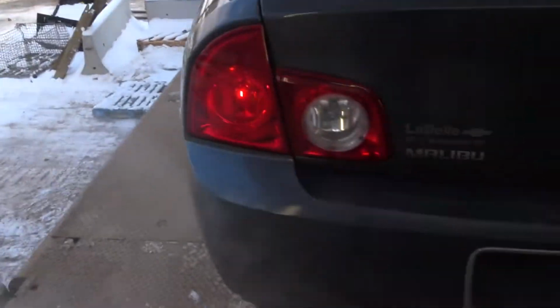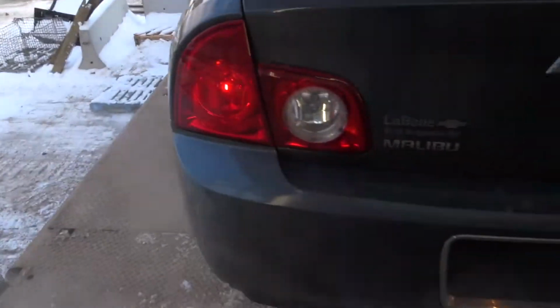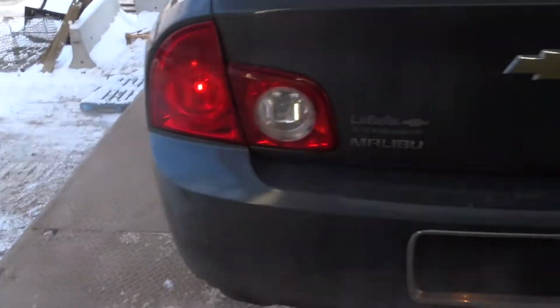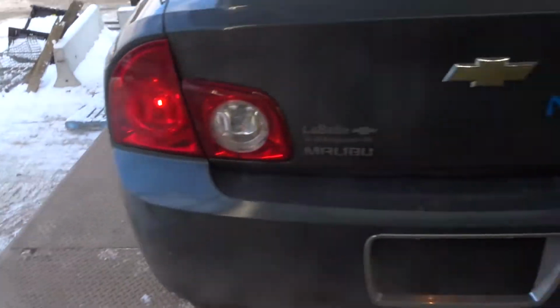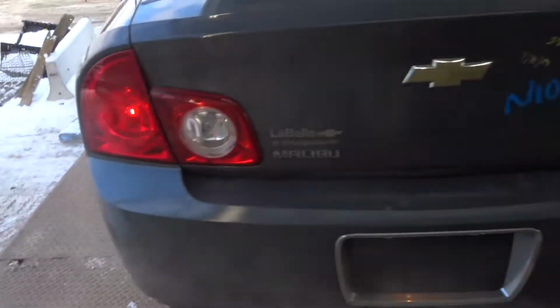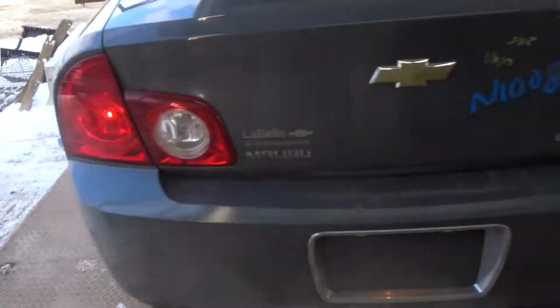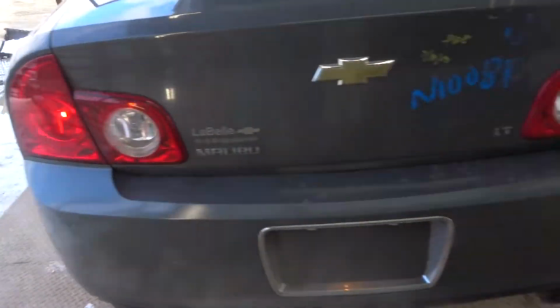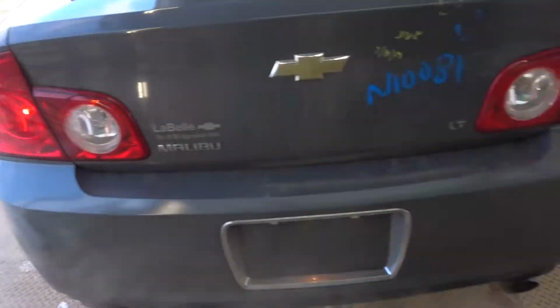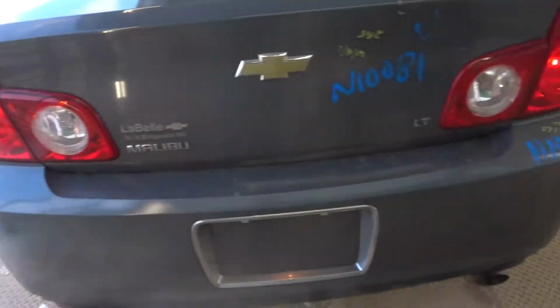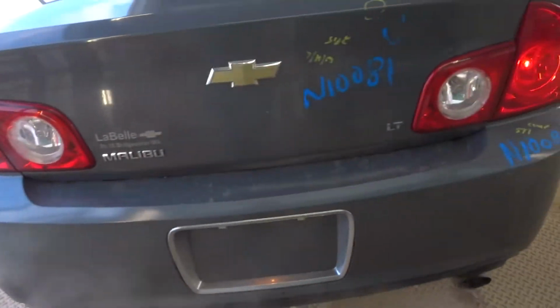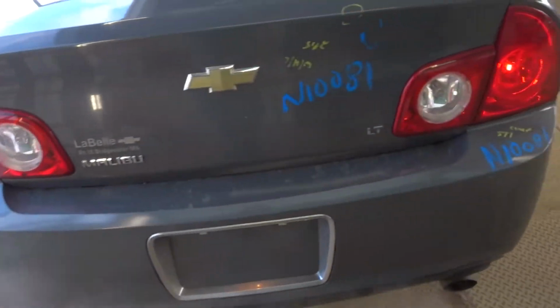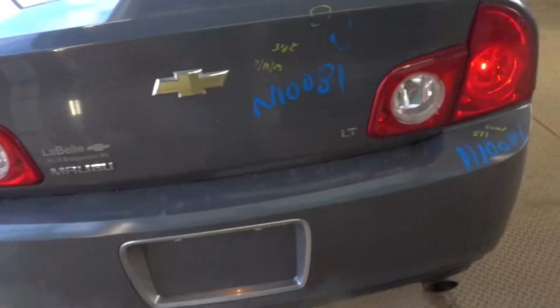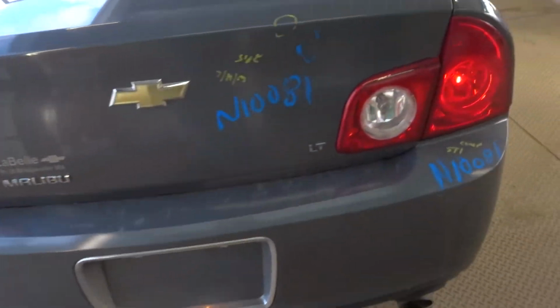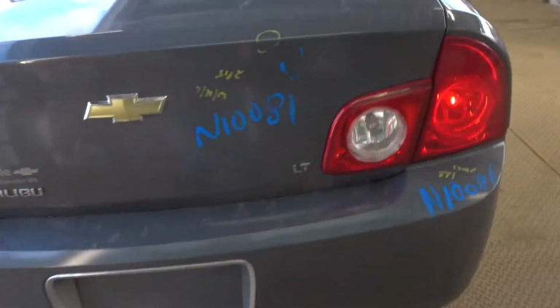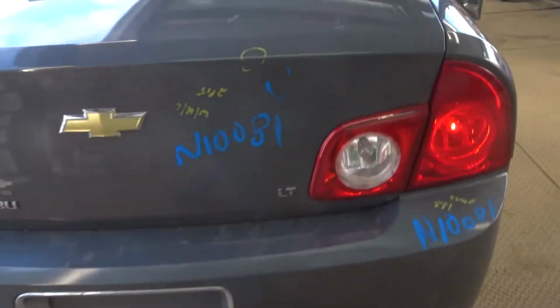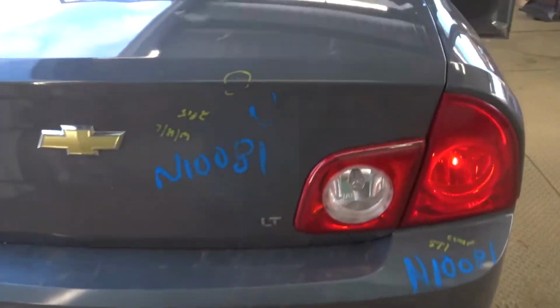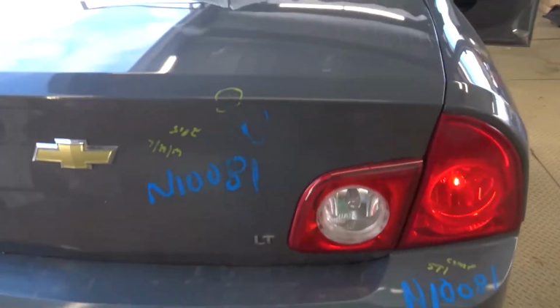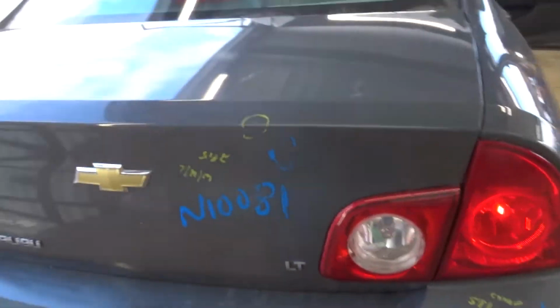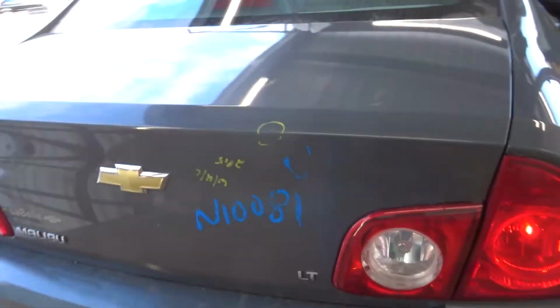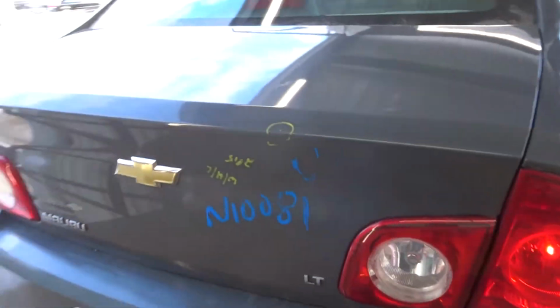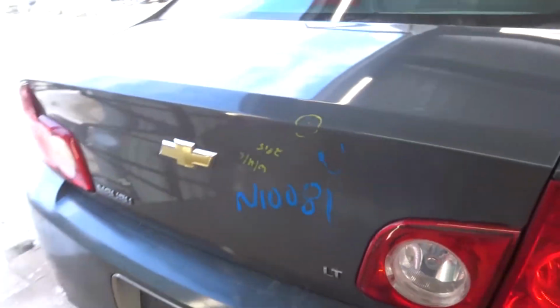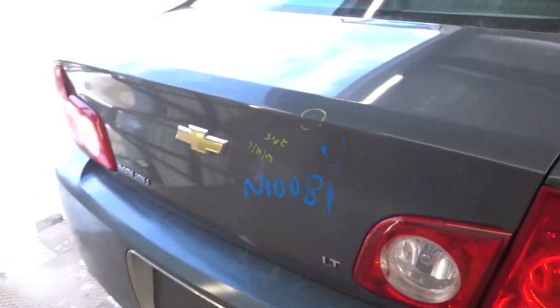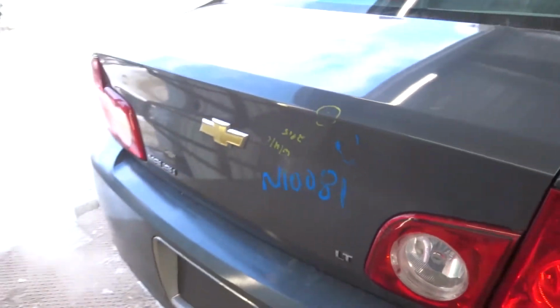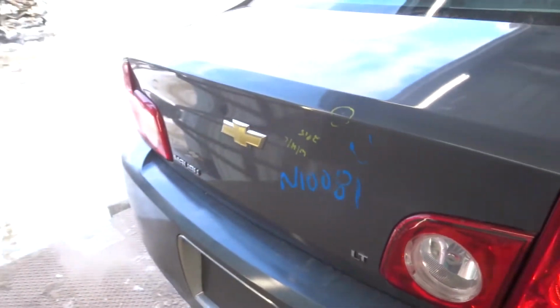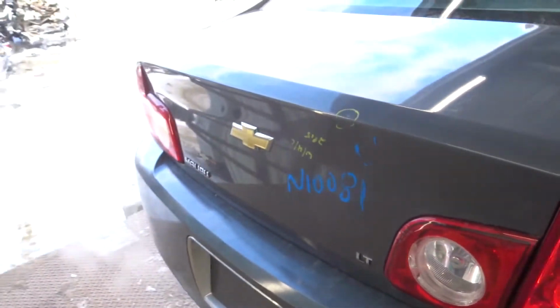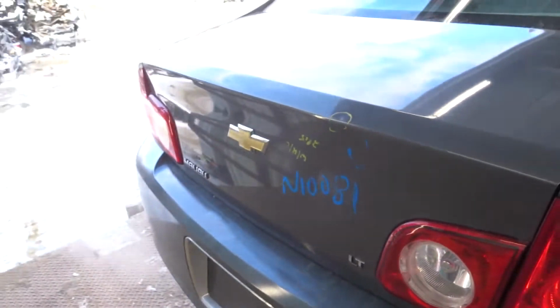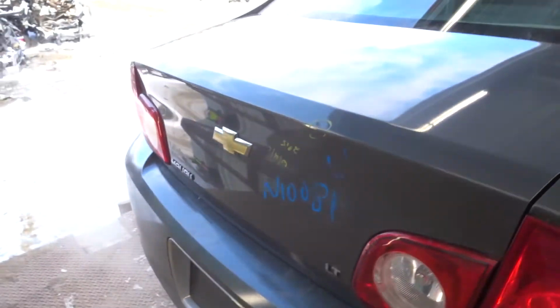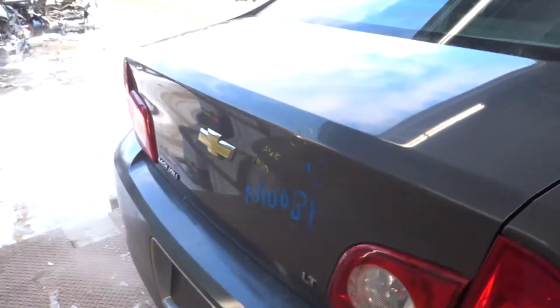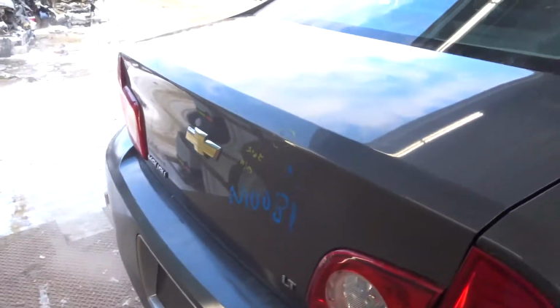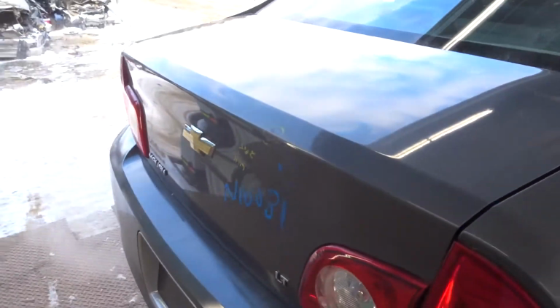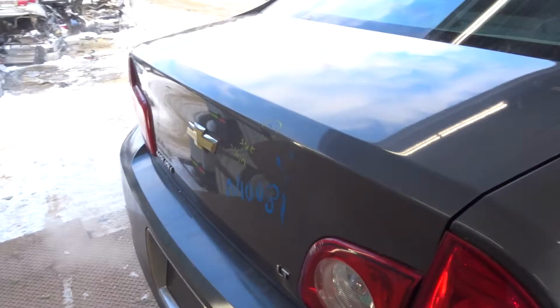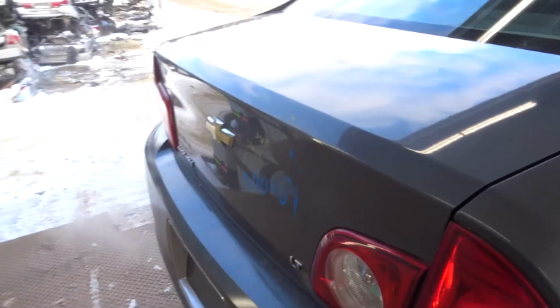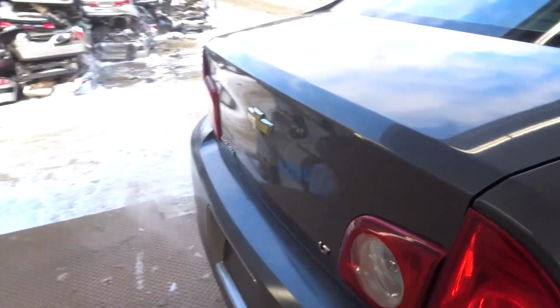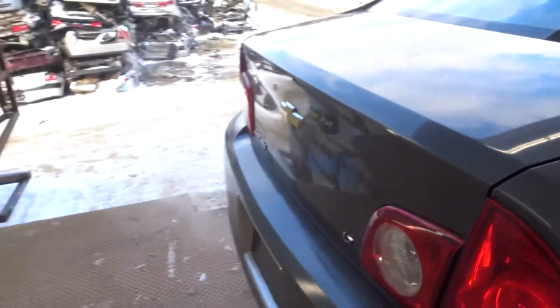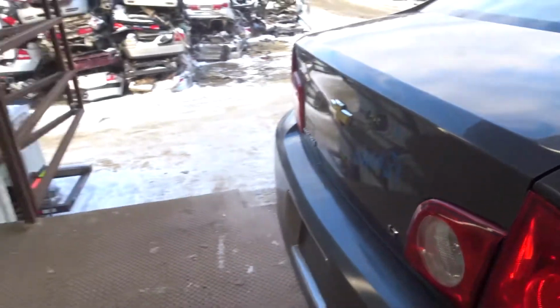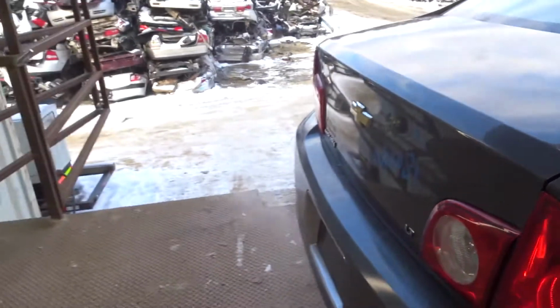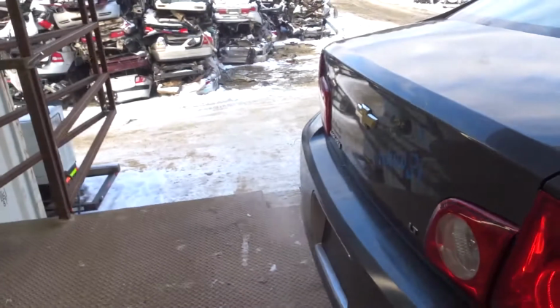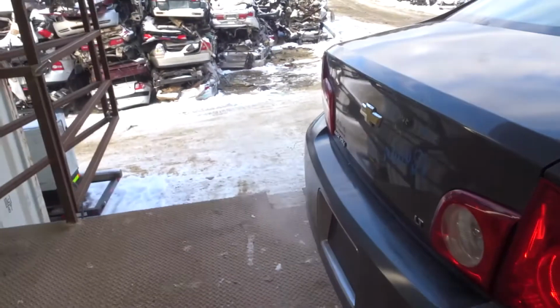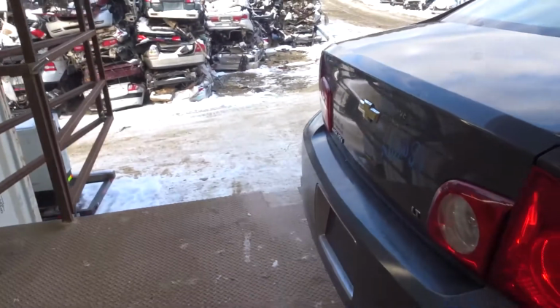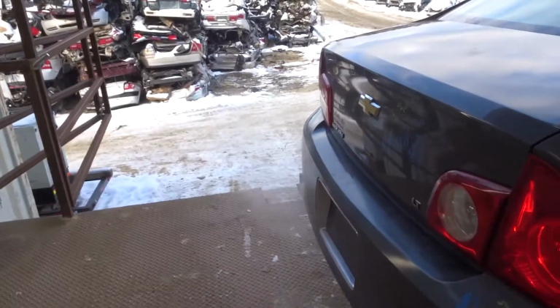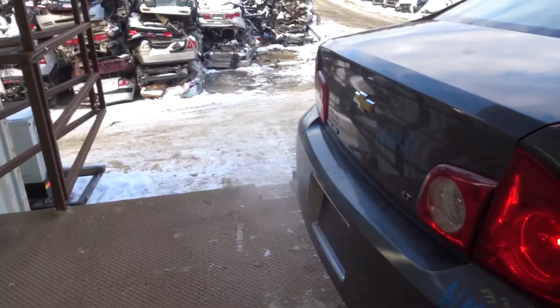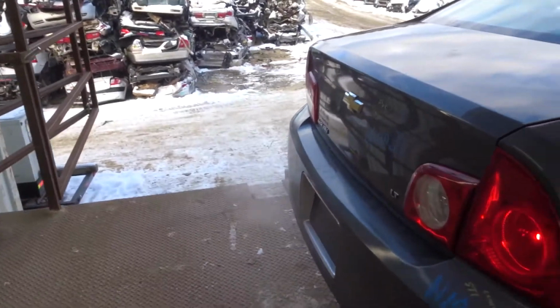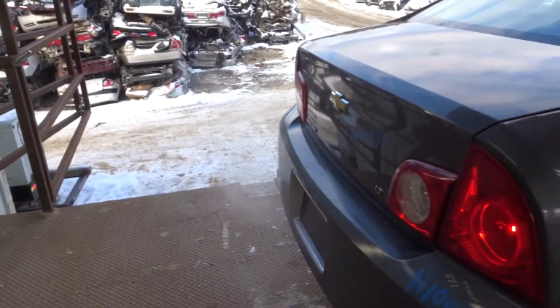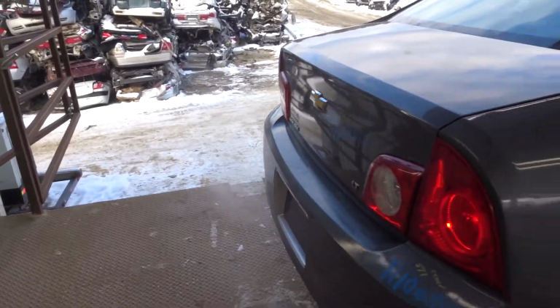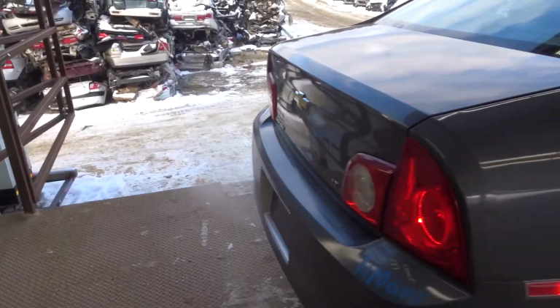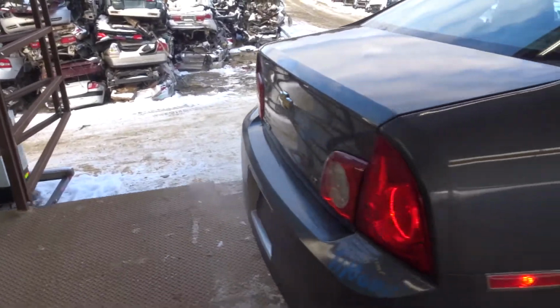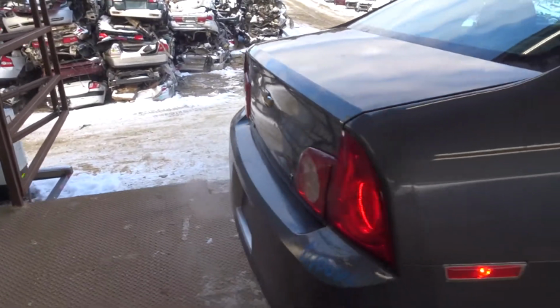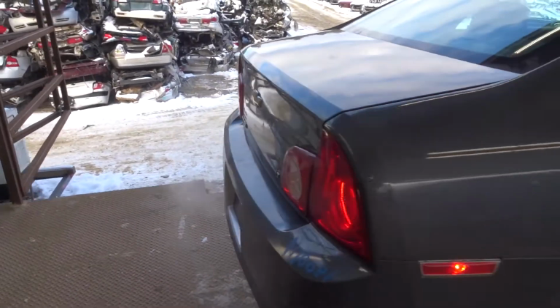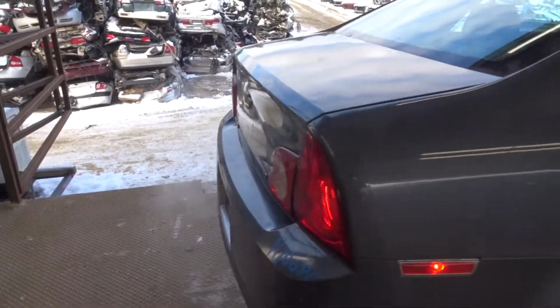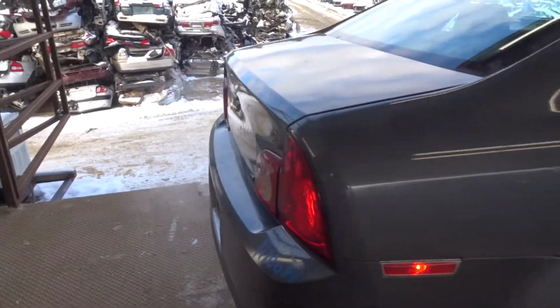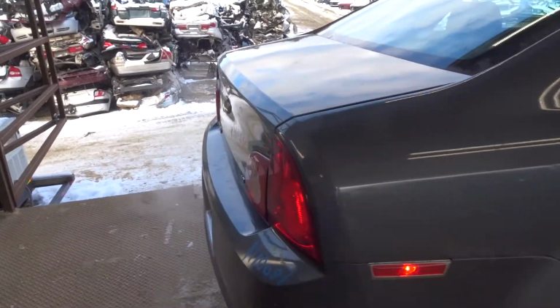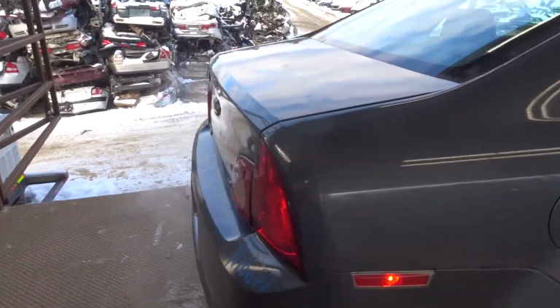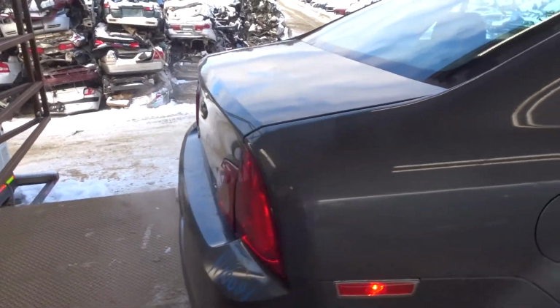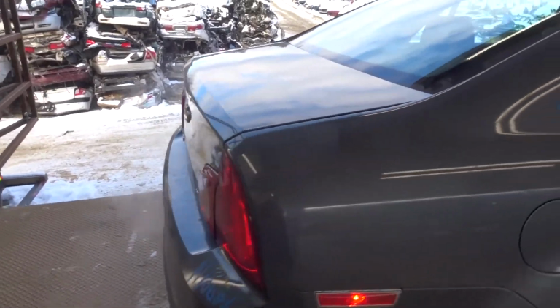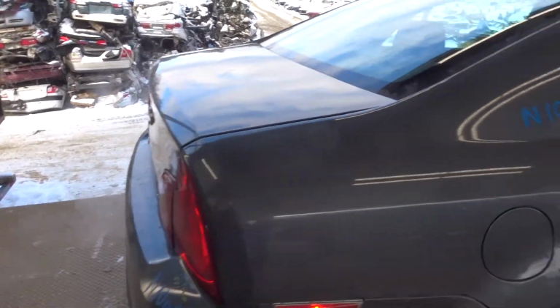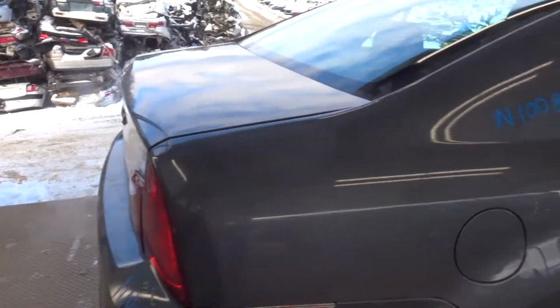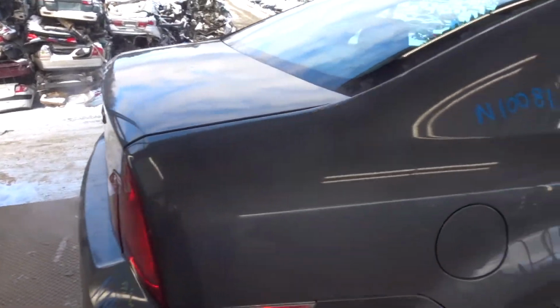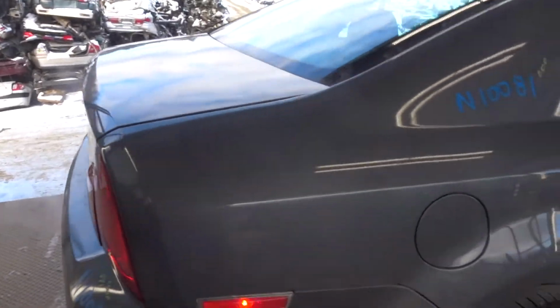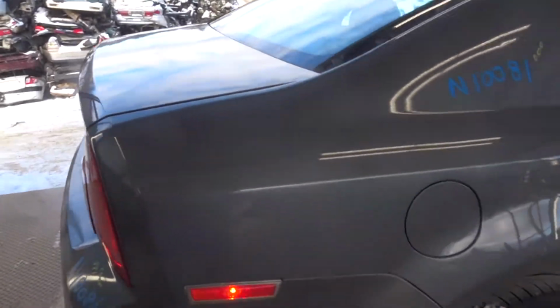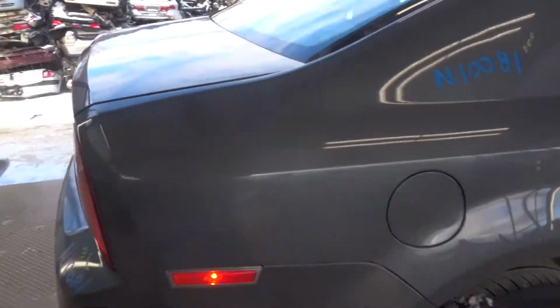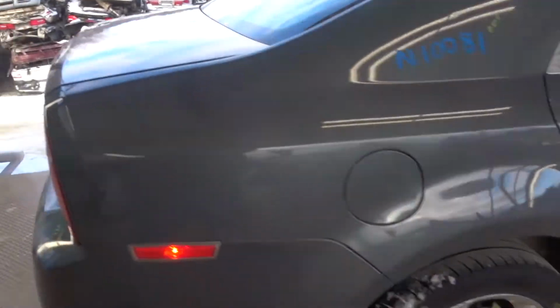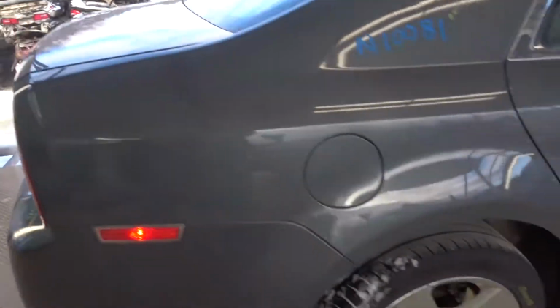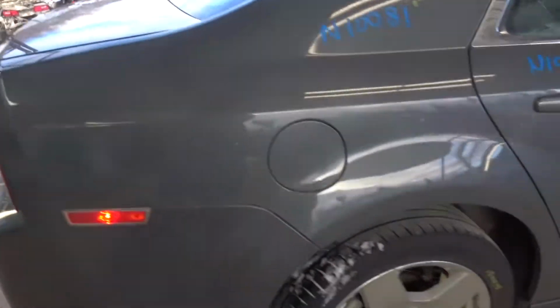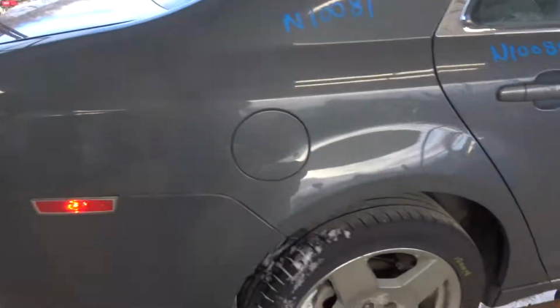A rear bumper cover complete, a clean deck lid with lights and hinges, and a clean right rear quarter.